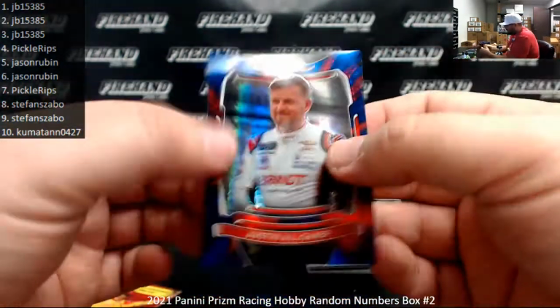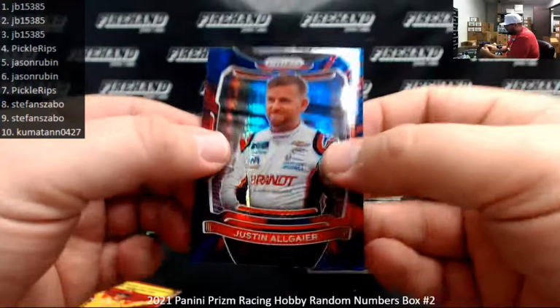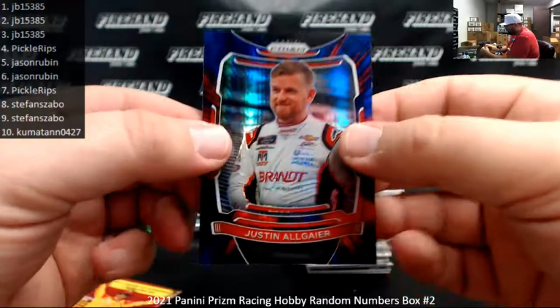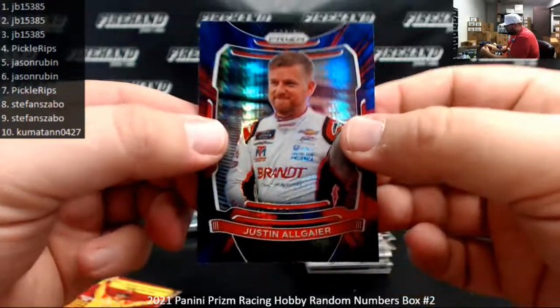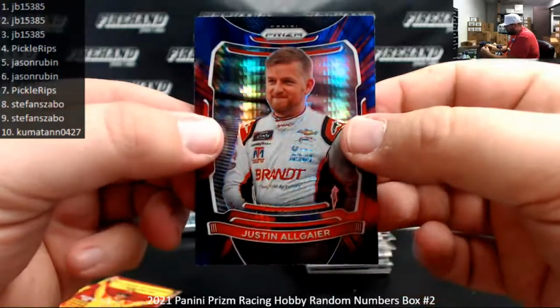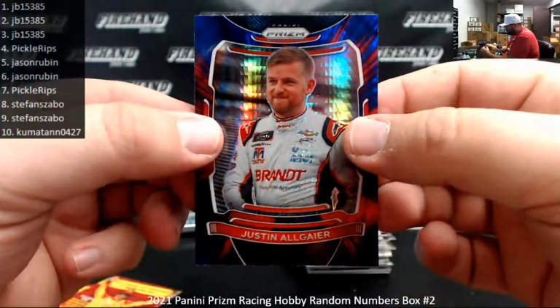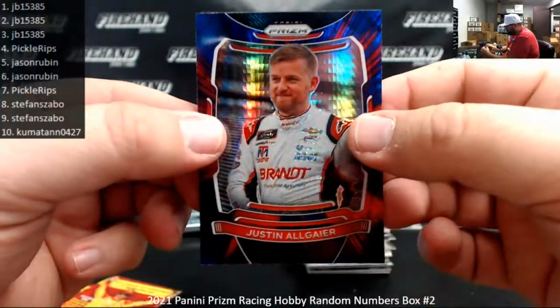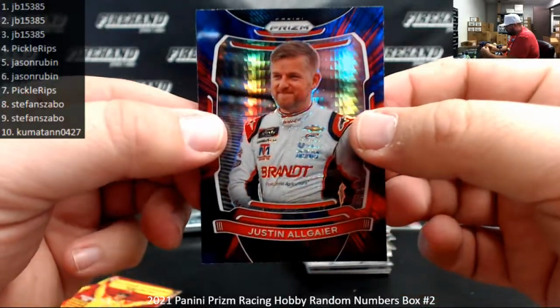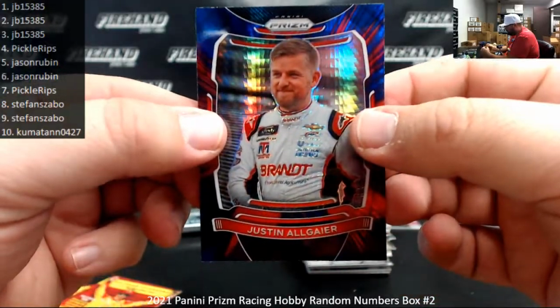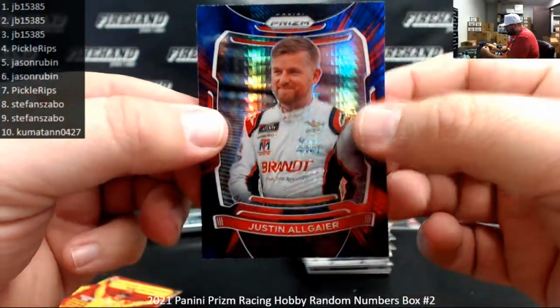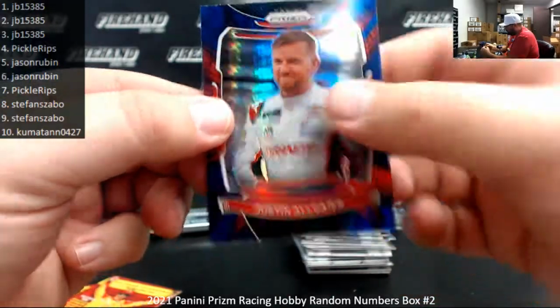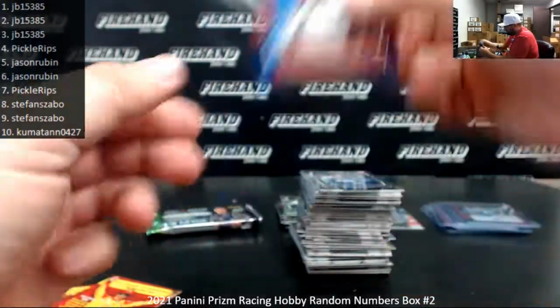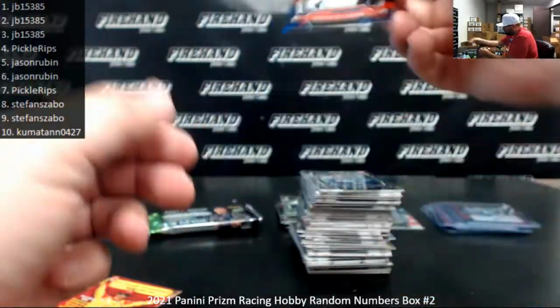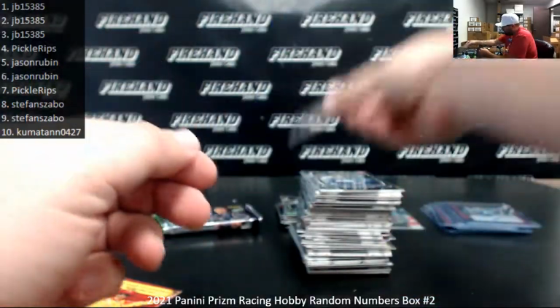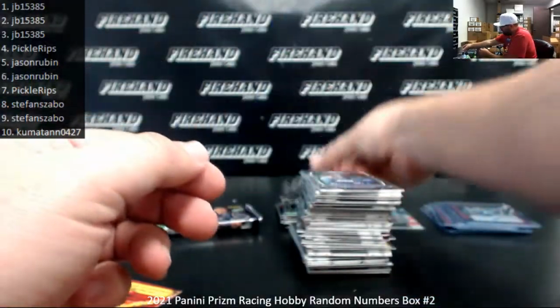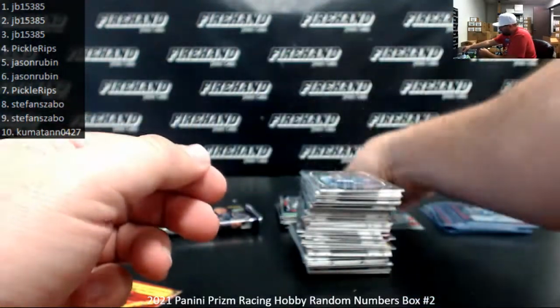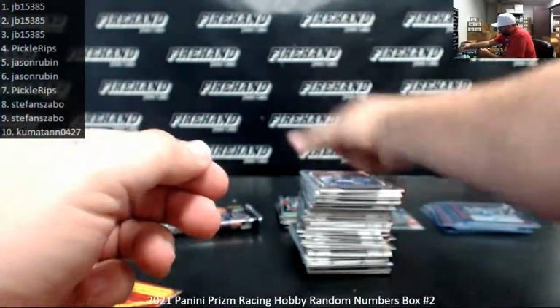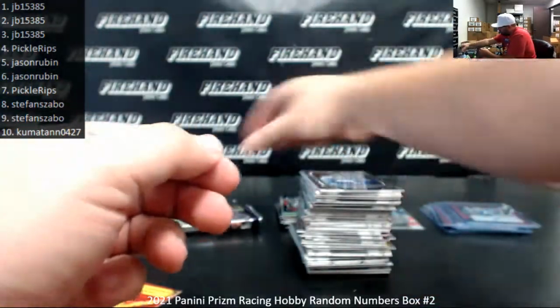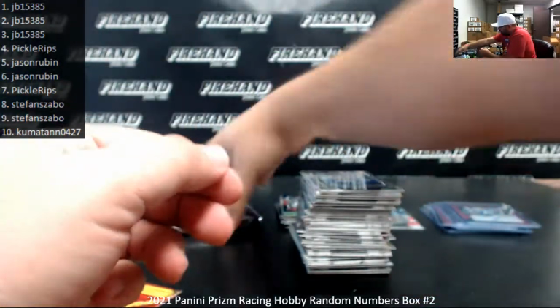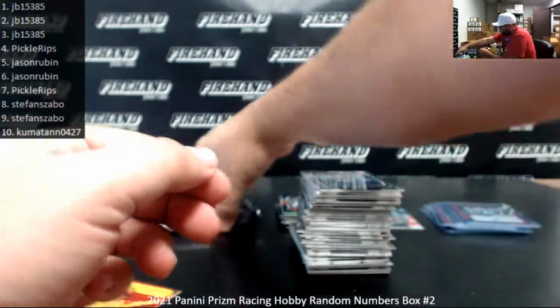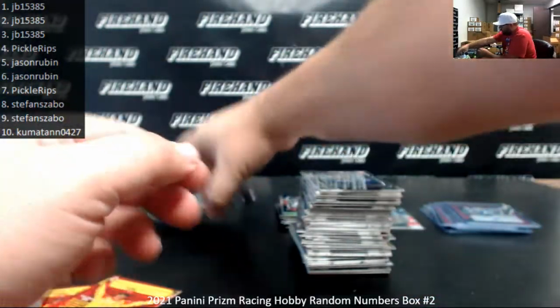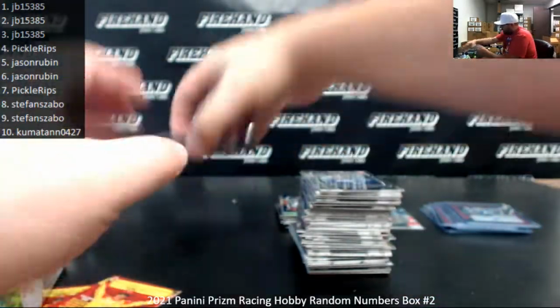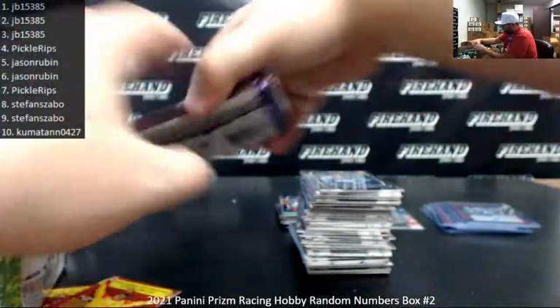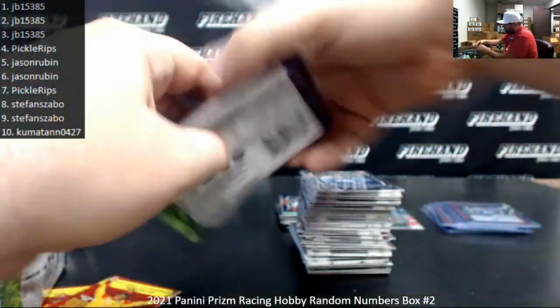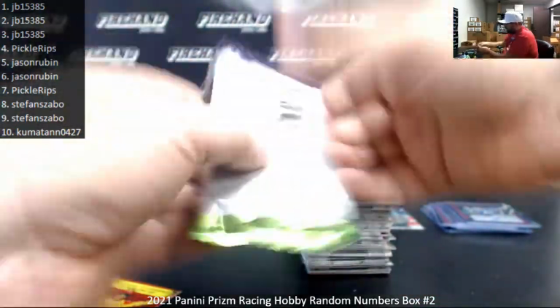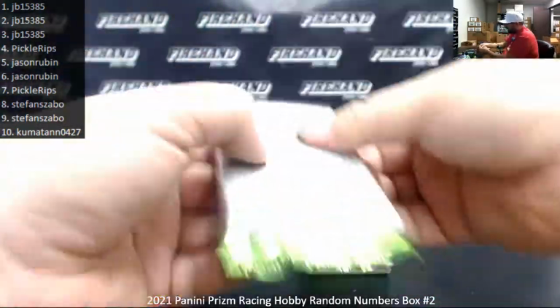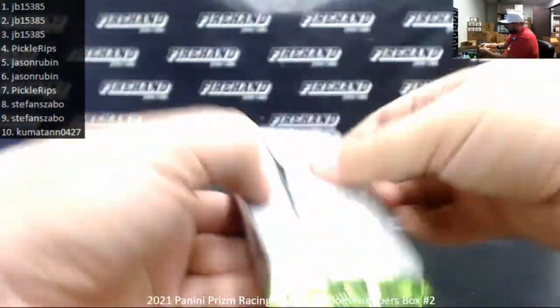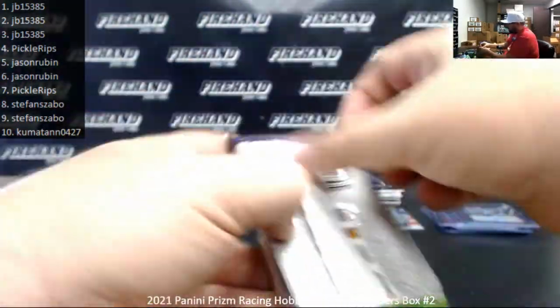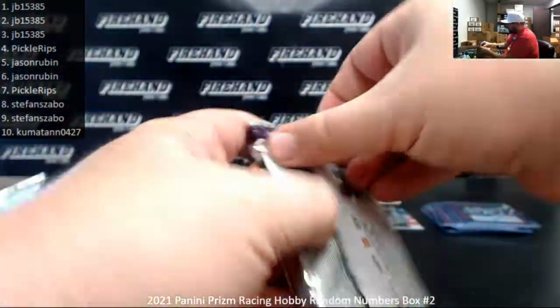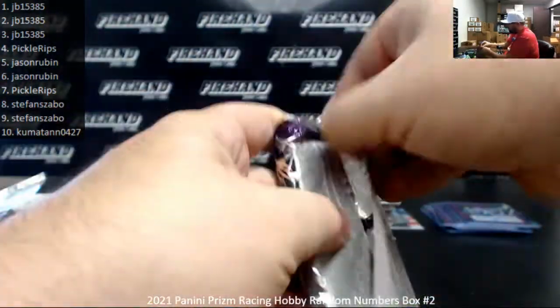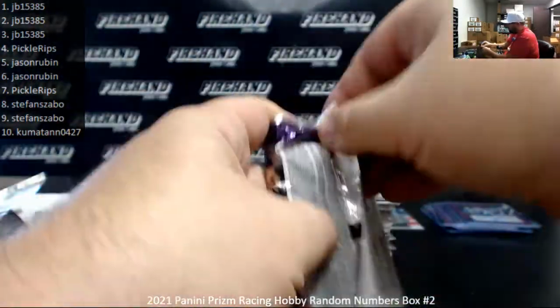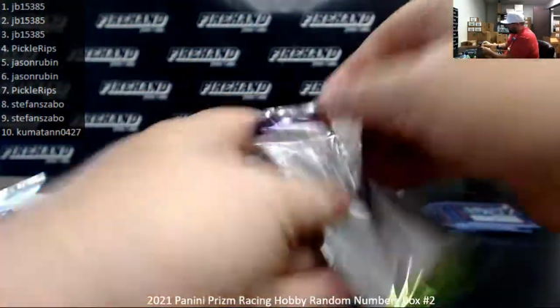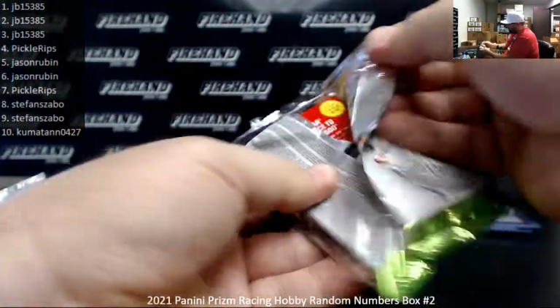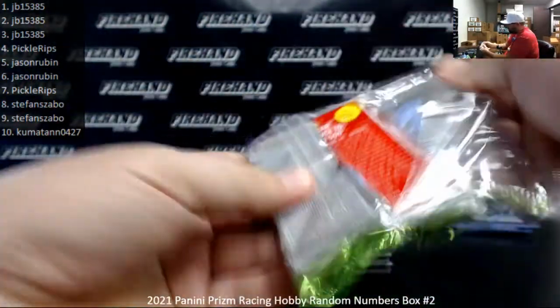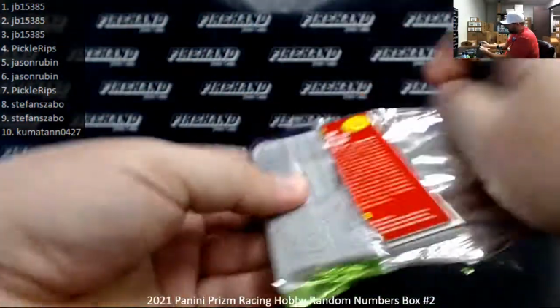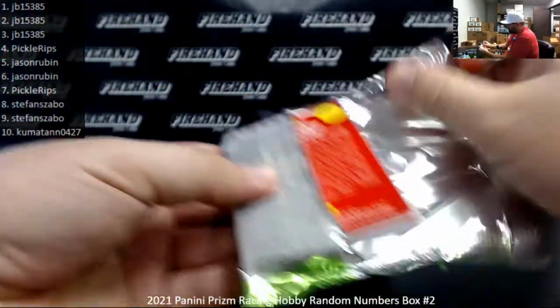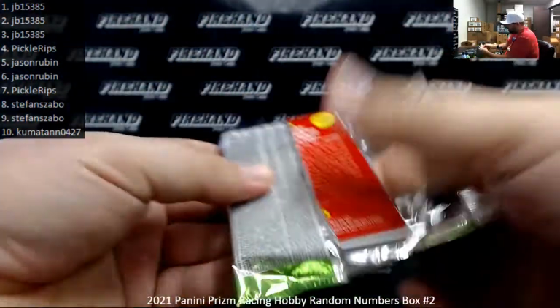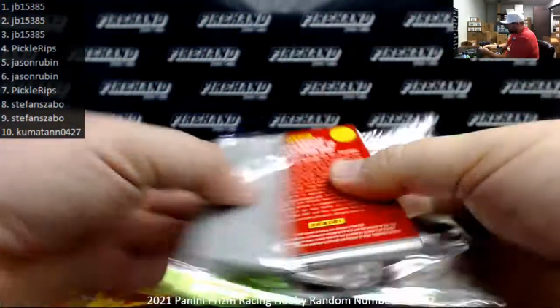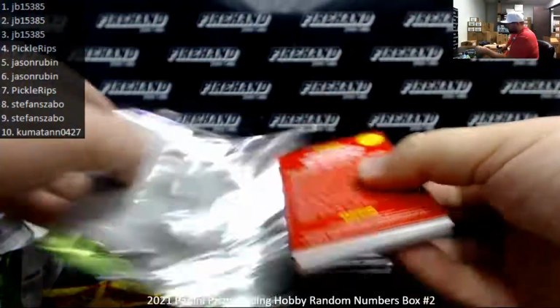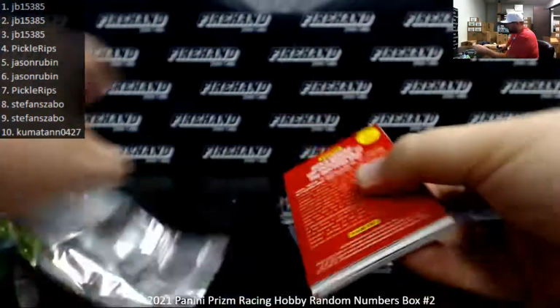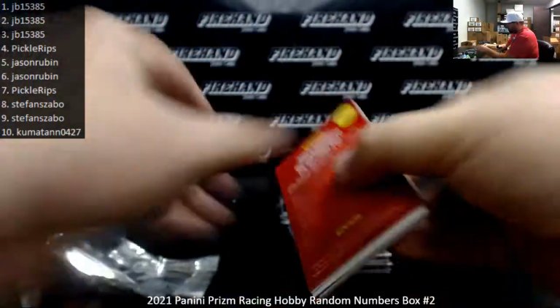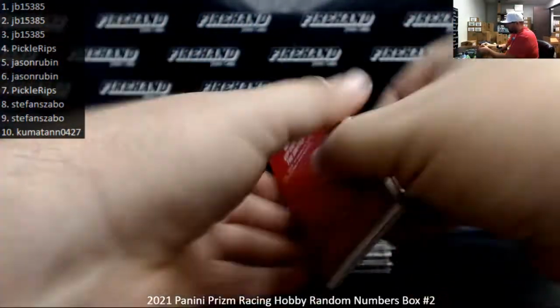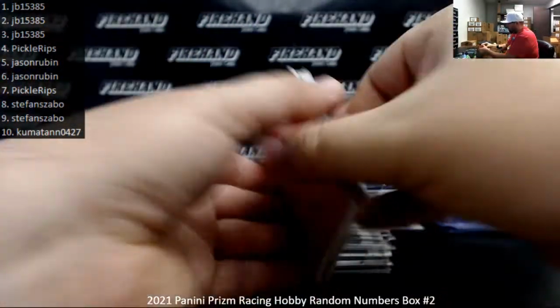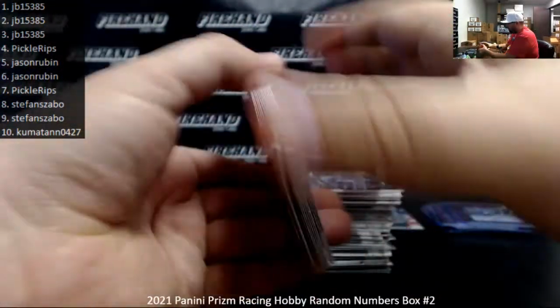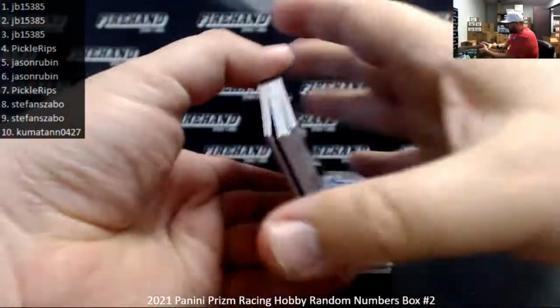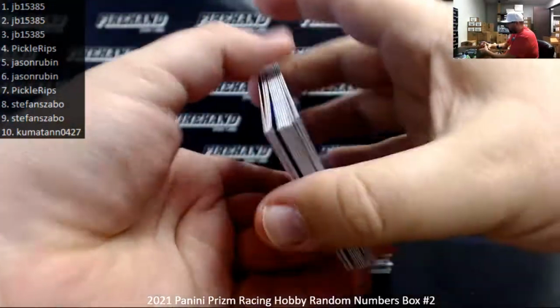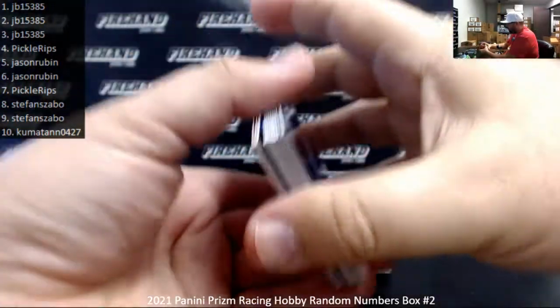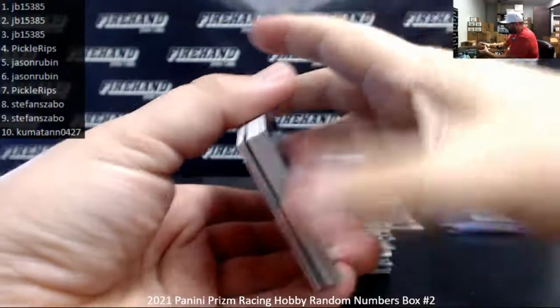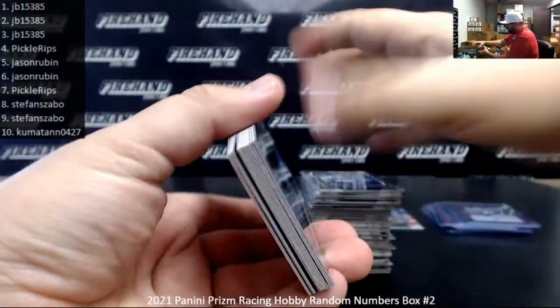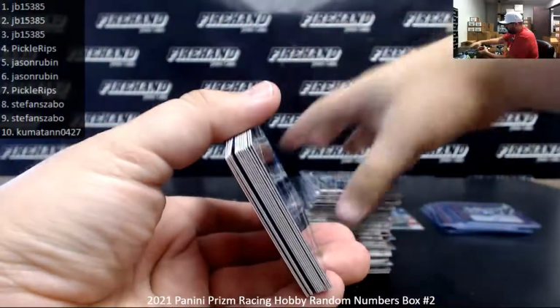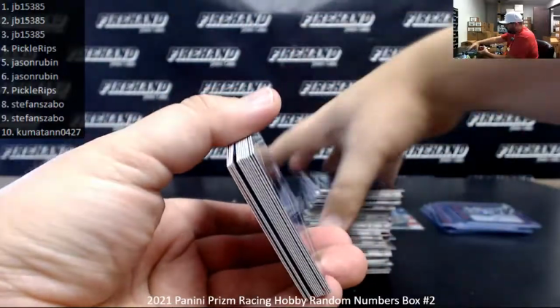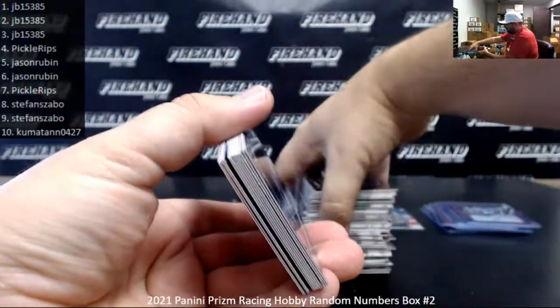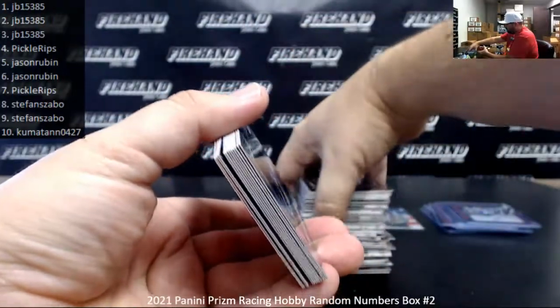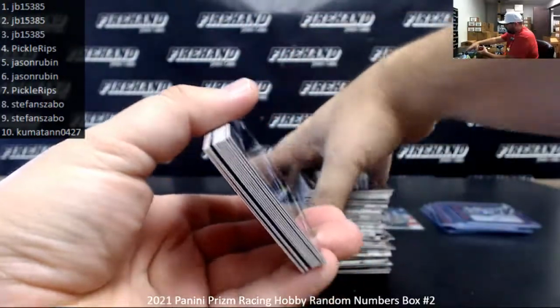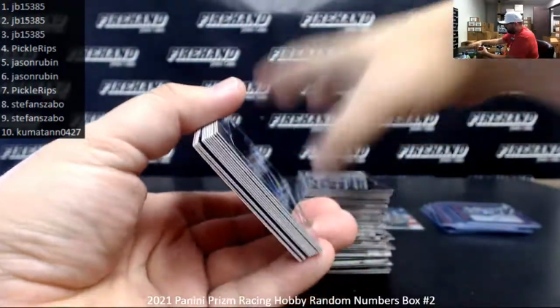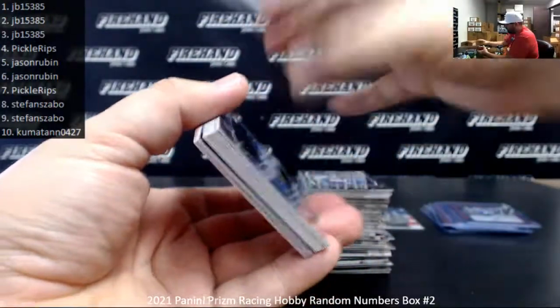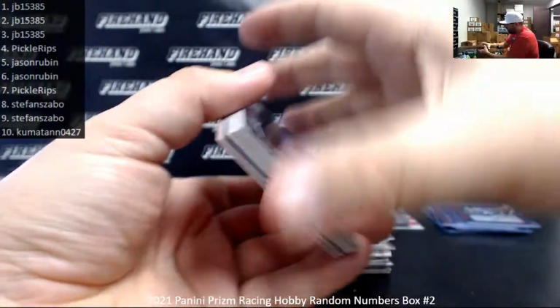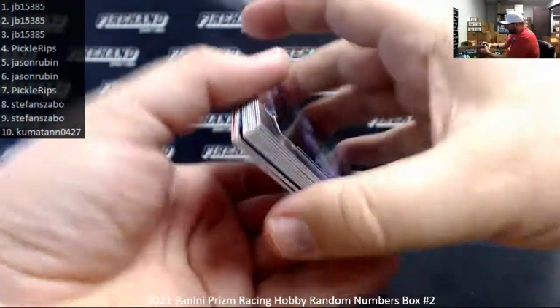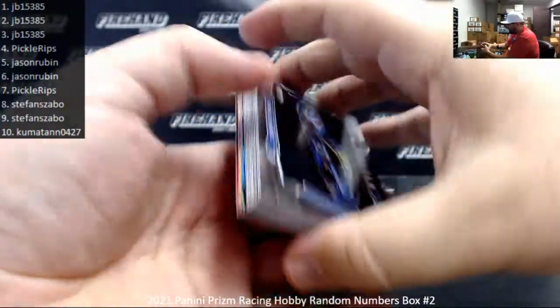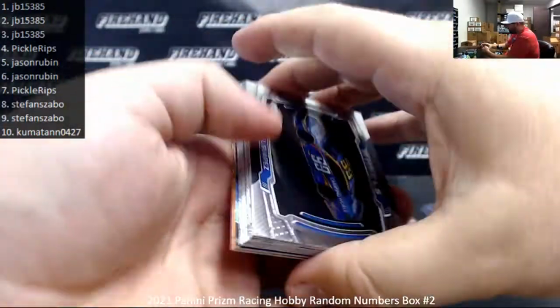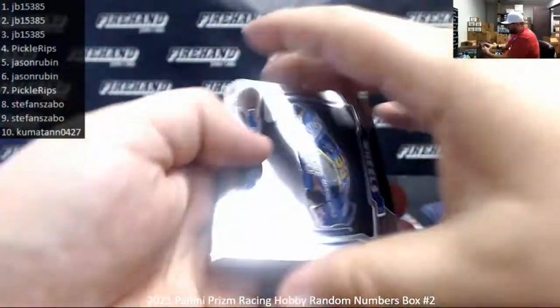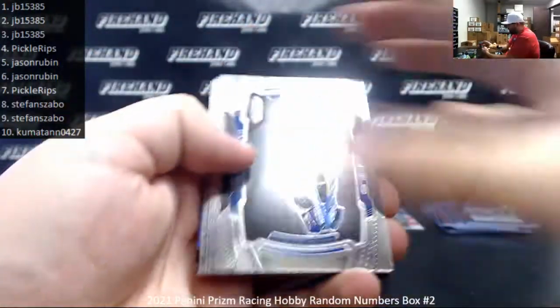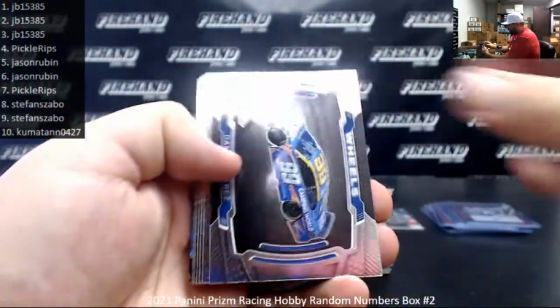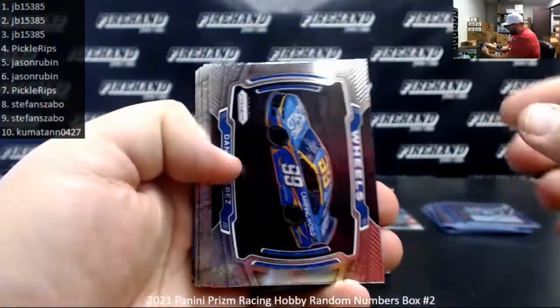Red and Blue Hyper Justin Algaier — and that's the last pack. All four of our autographs, by the way, were serial numbered in this box.